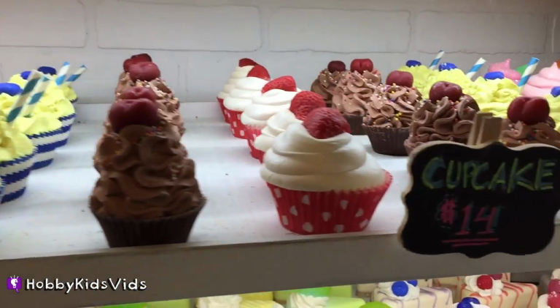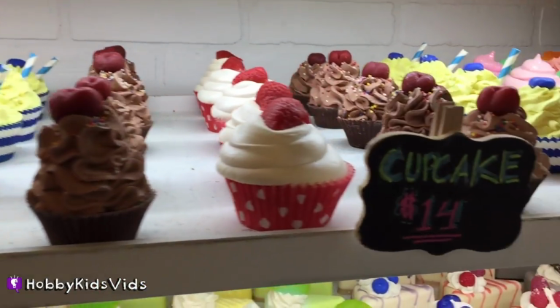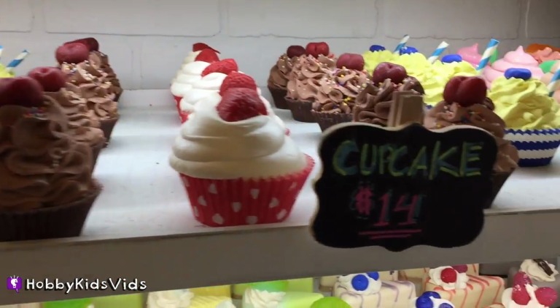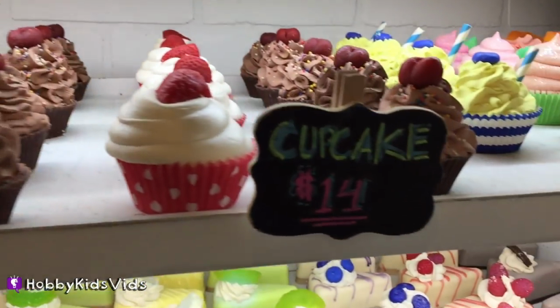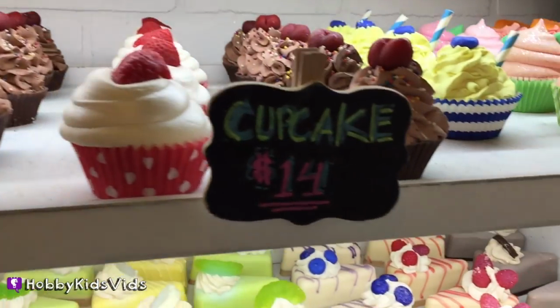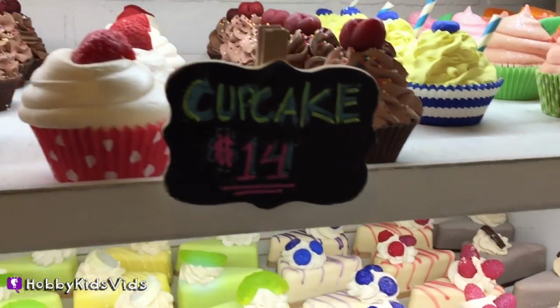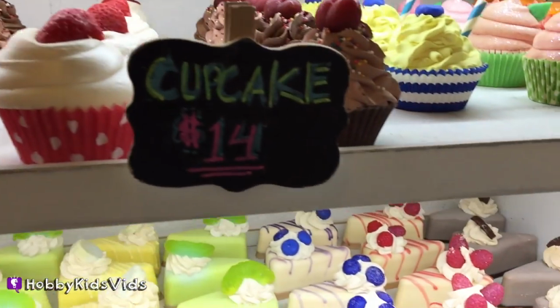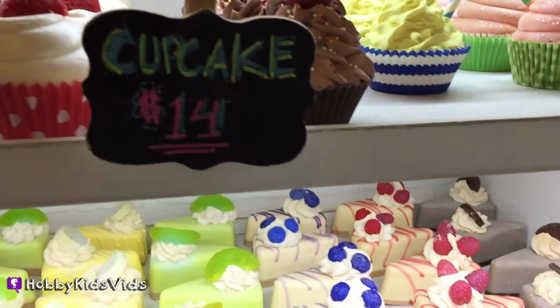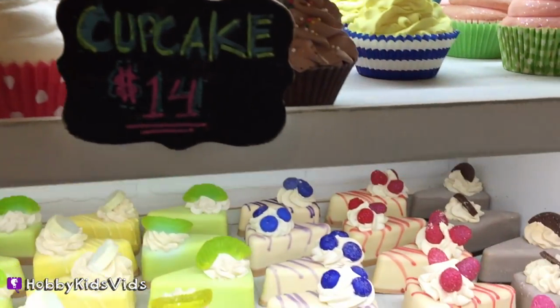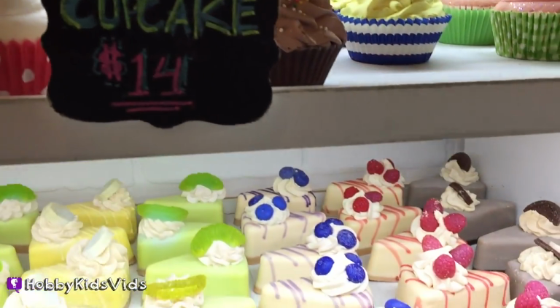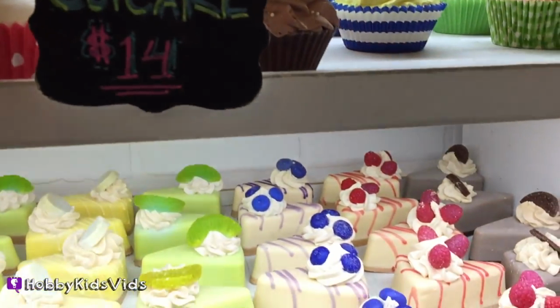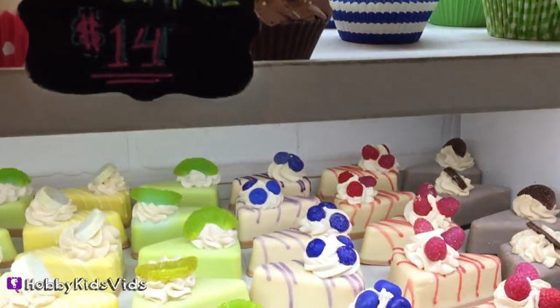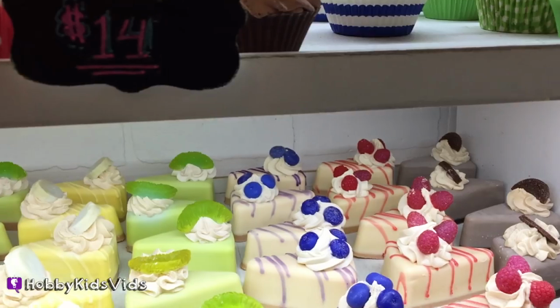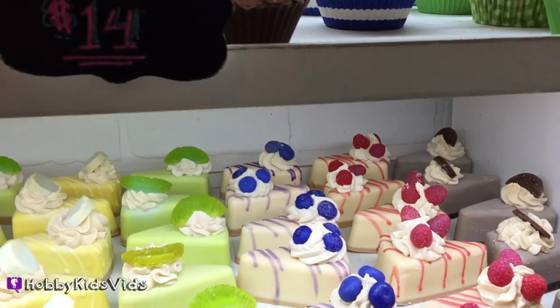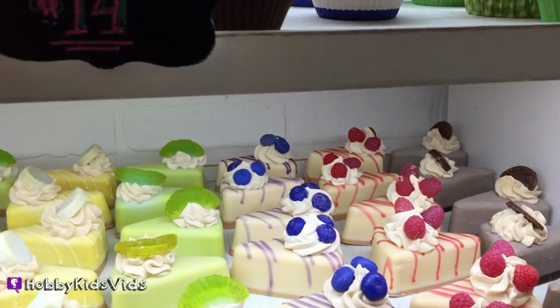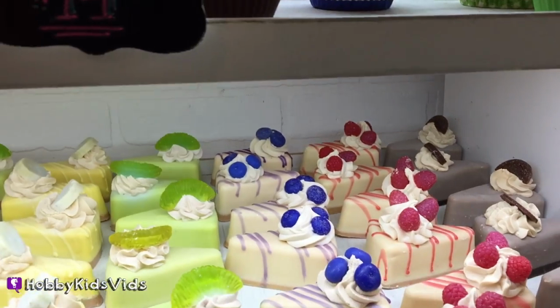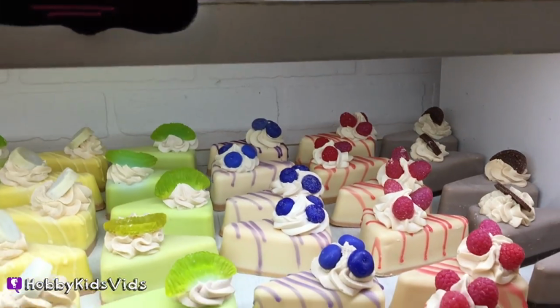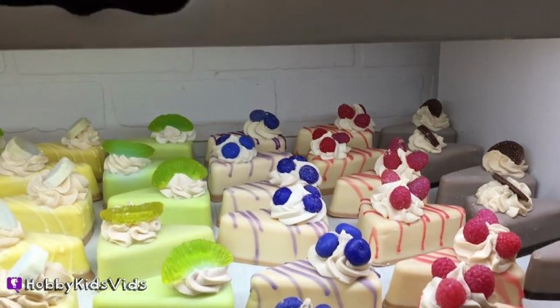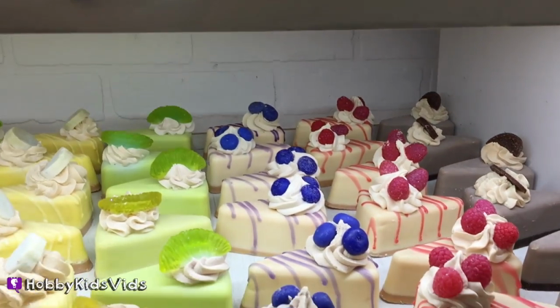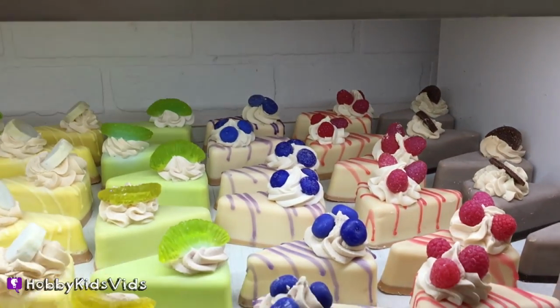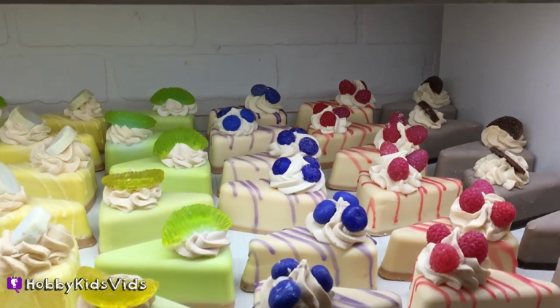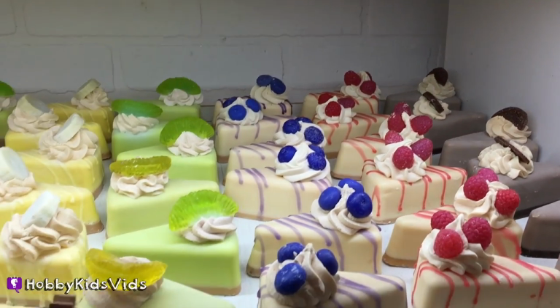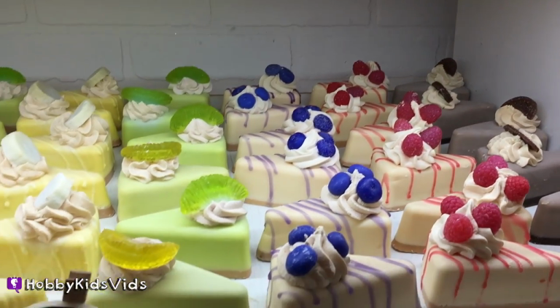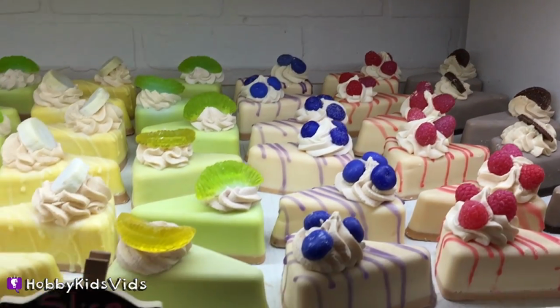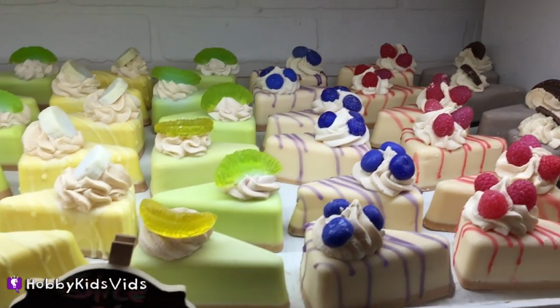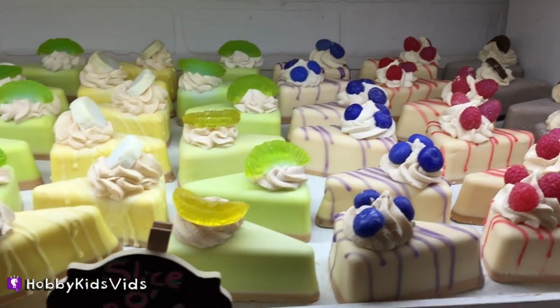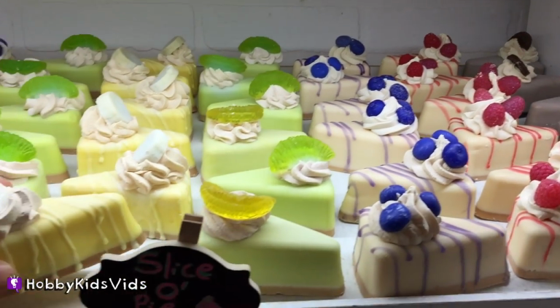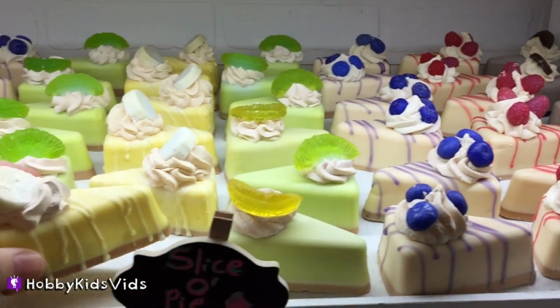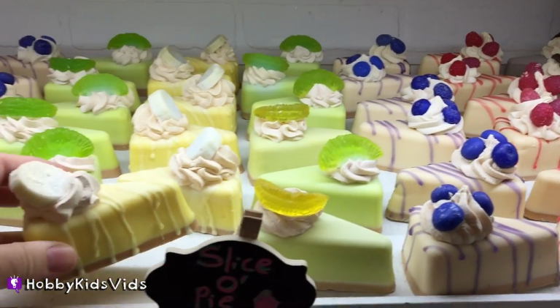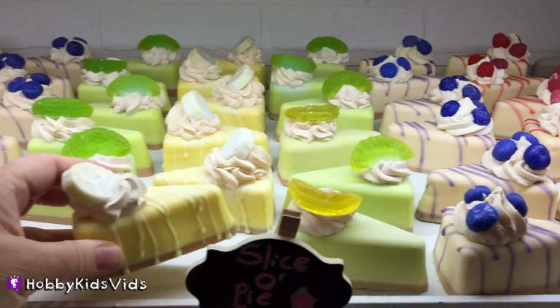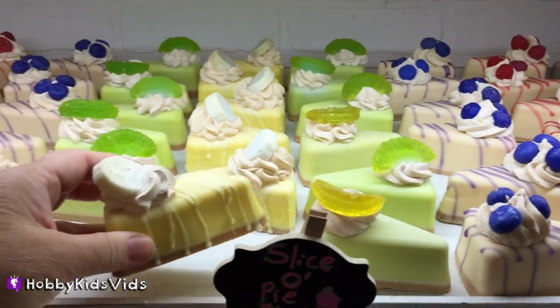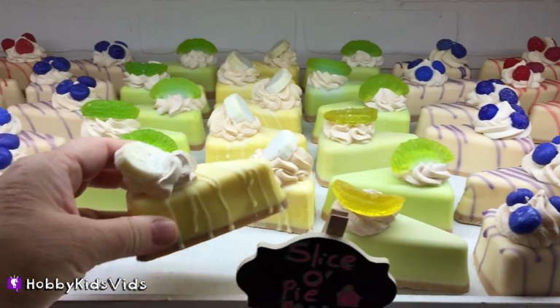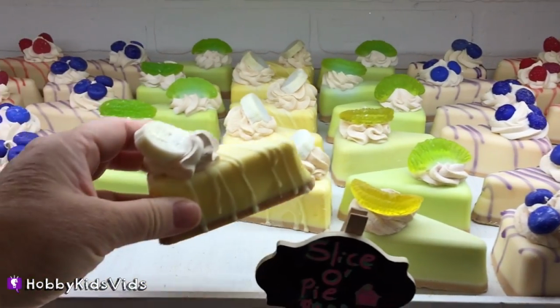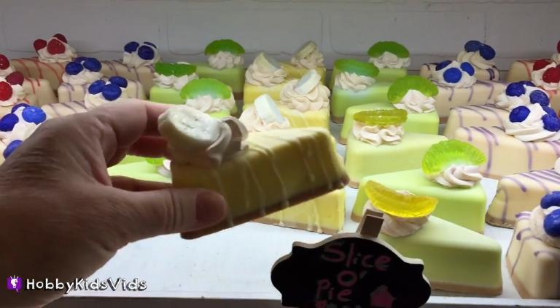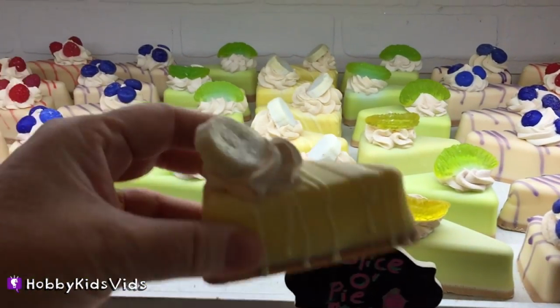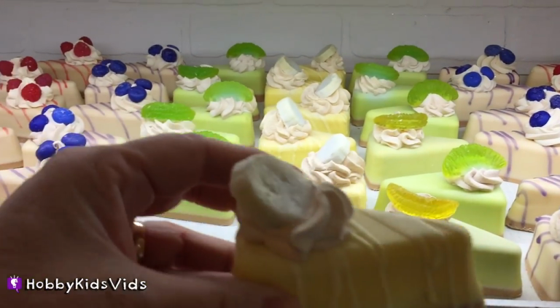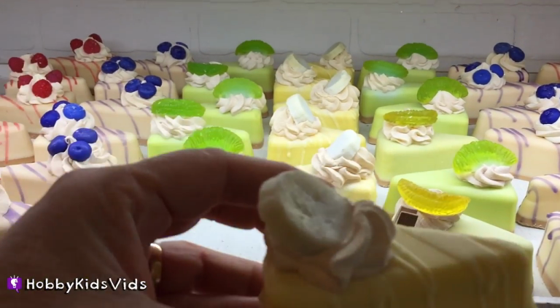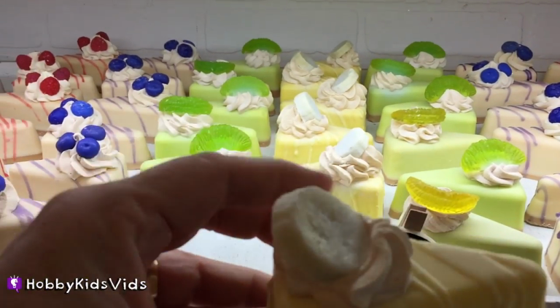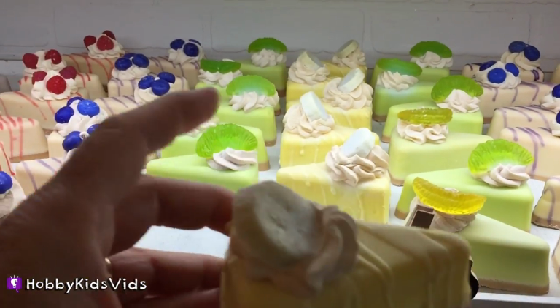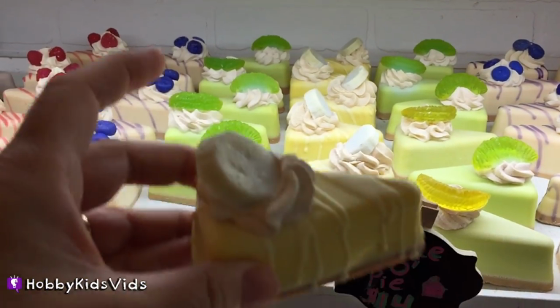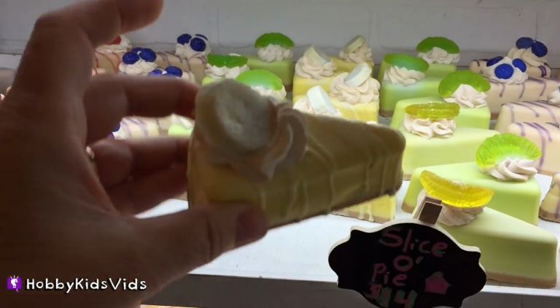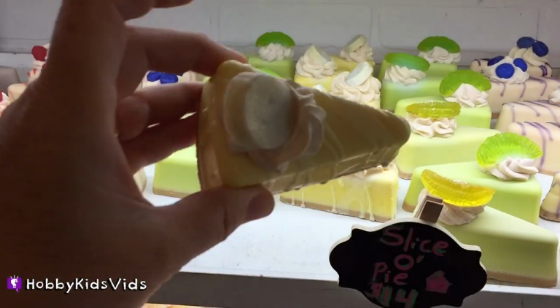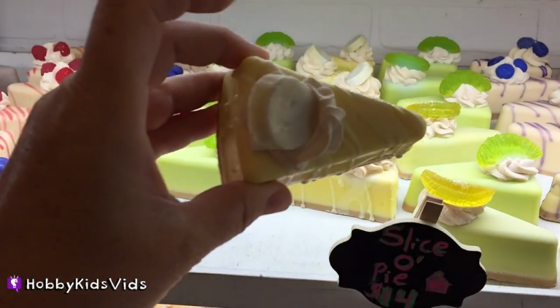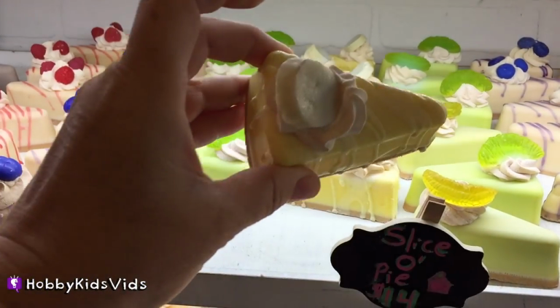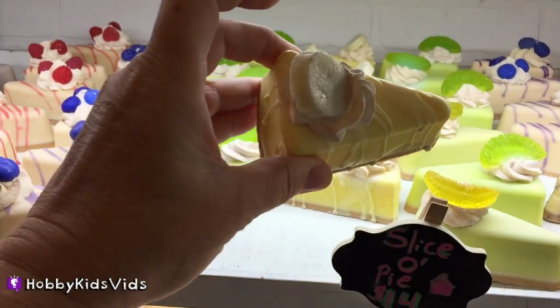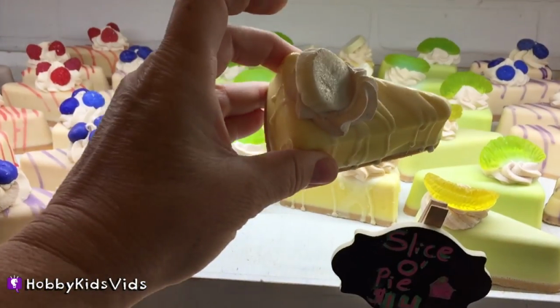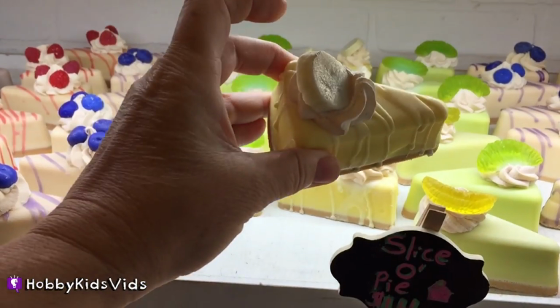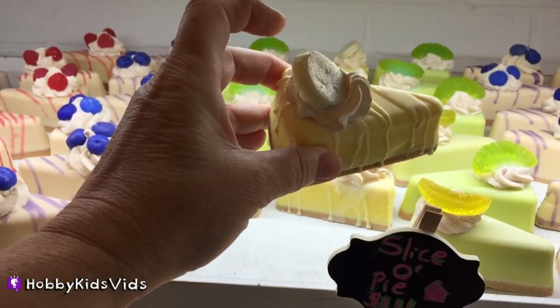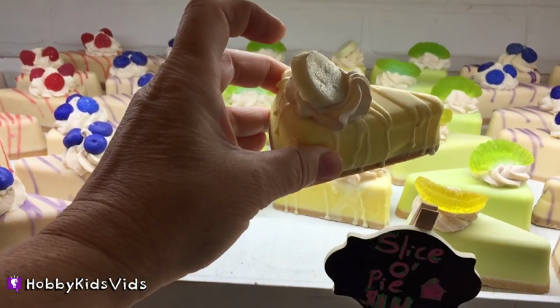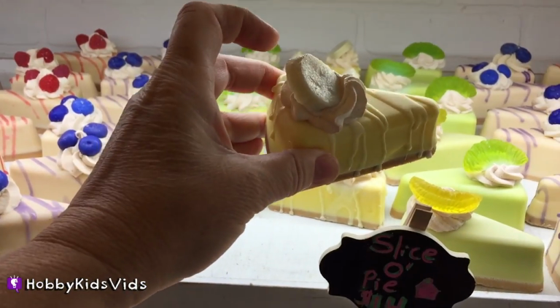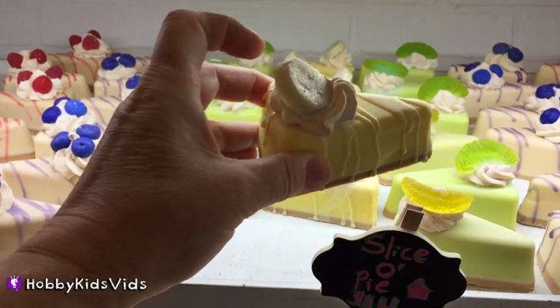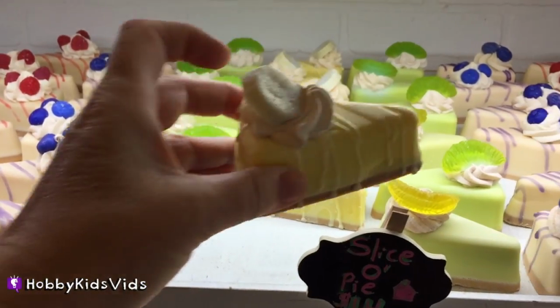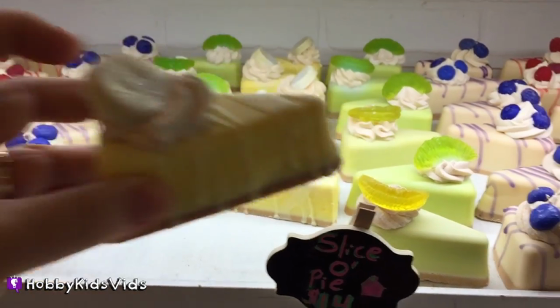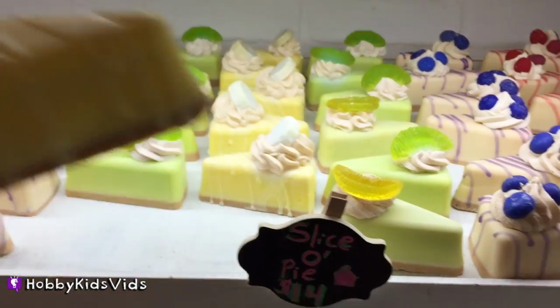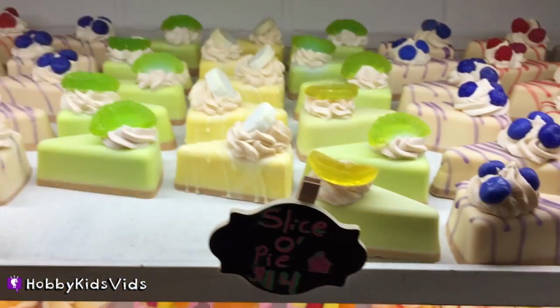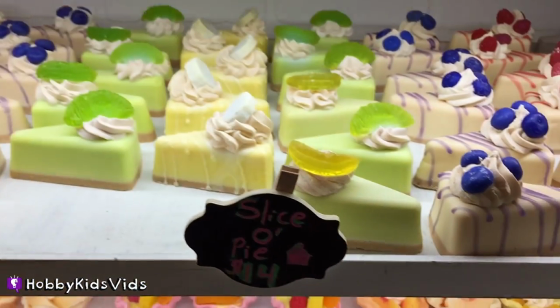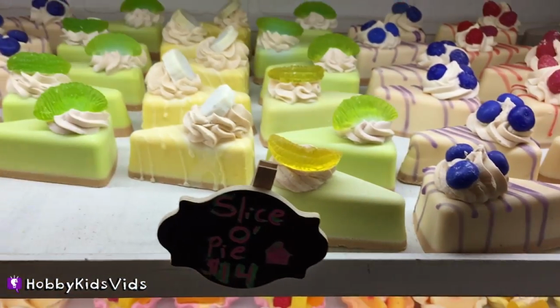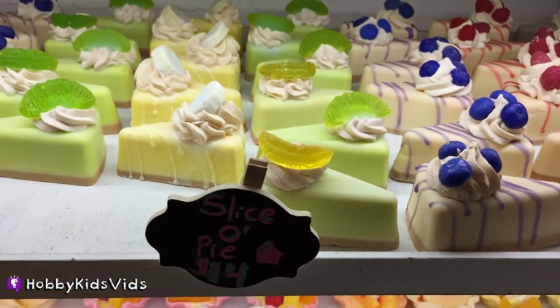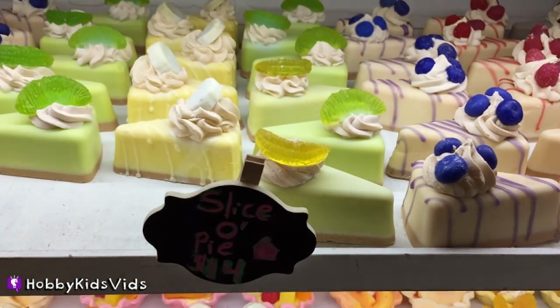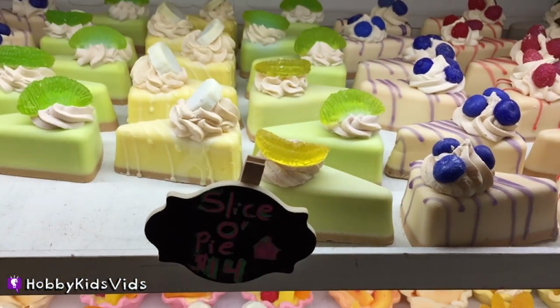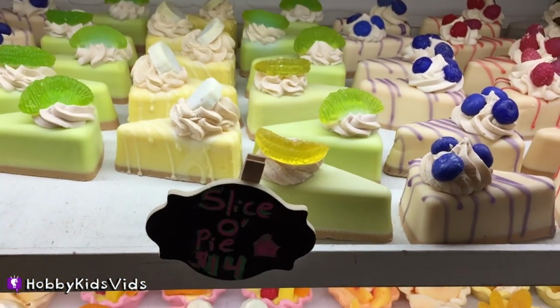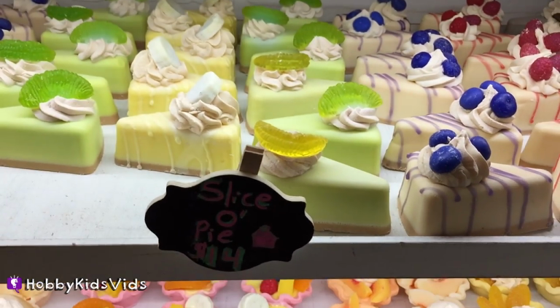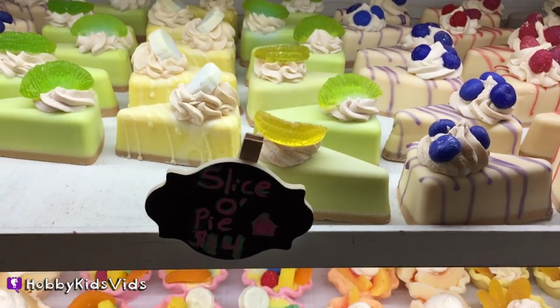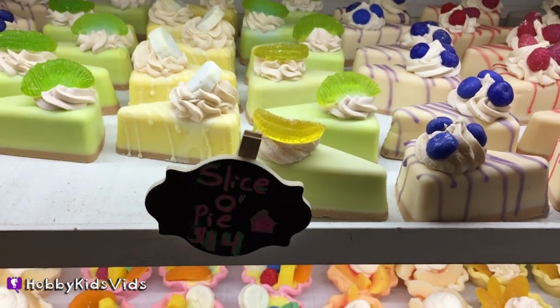Oh my gosh, these look like real cupcakes and cheesecake! Look at that. Oh my gosh, it smells so good.